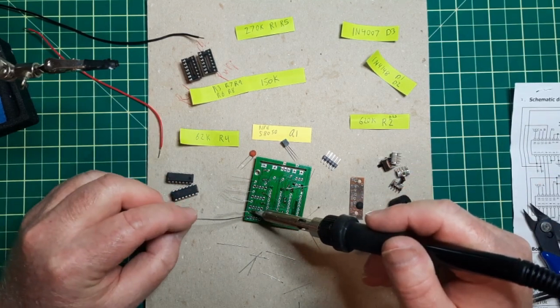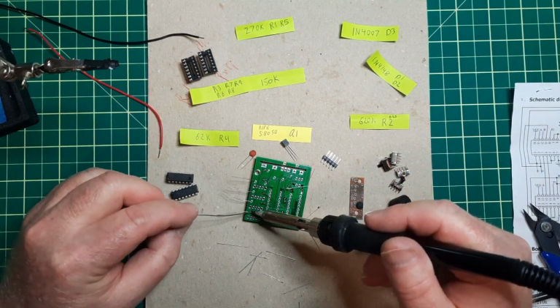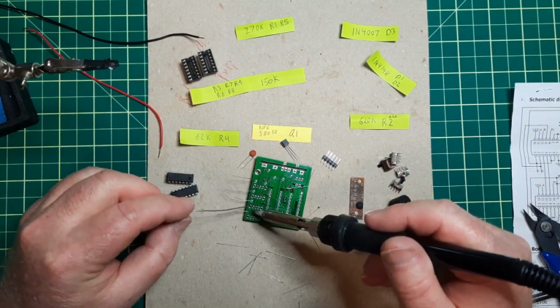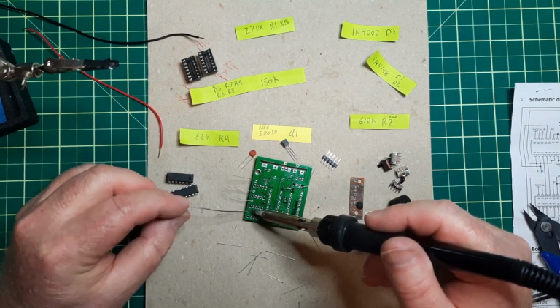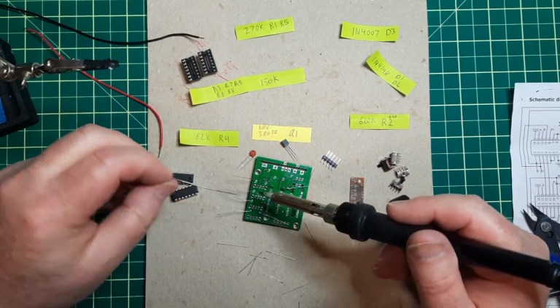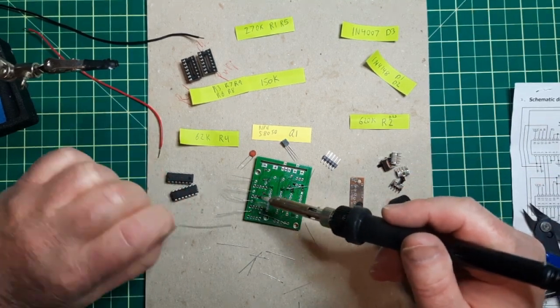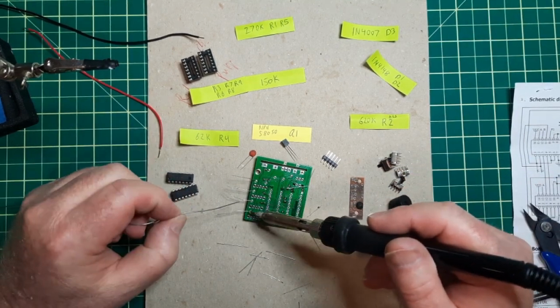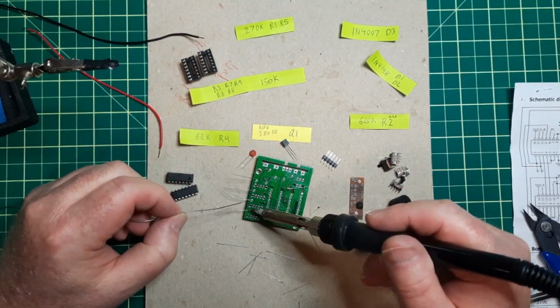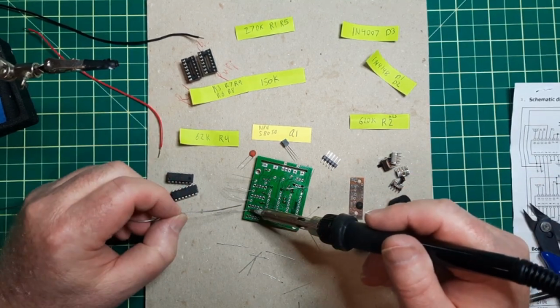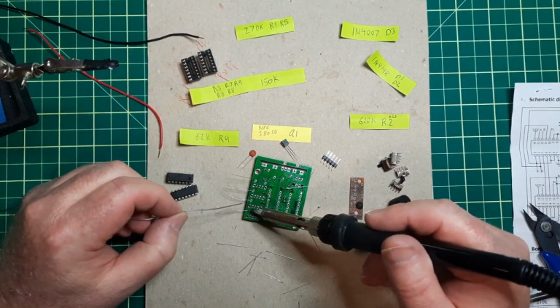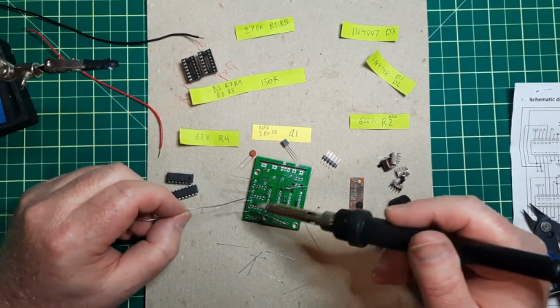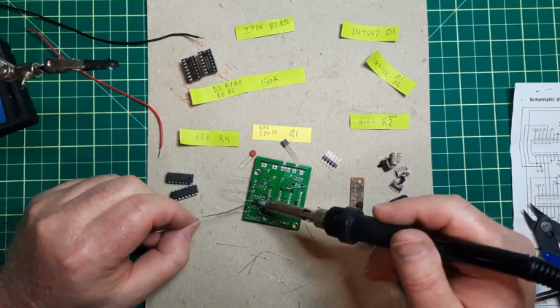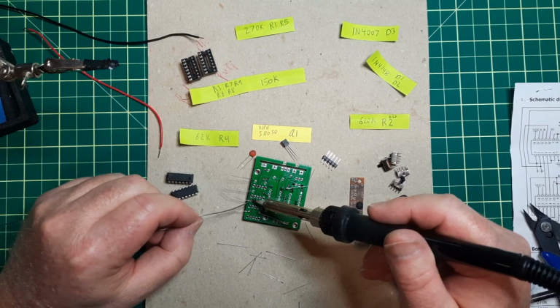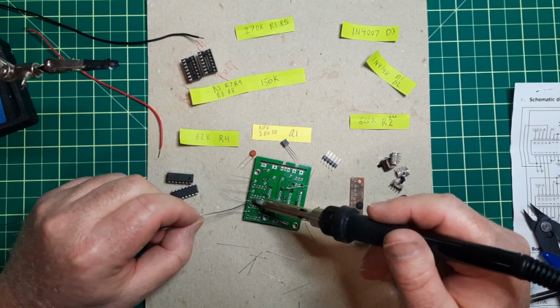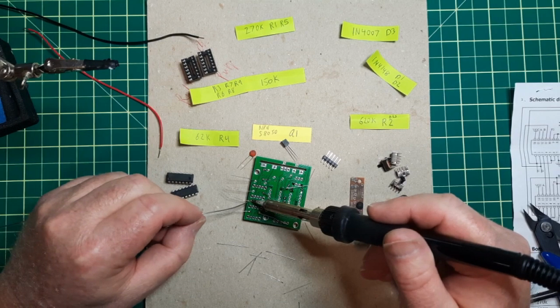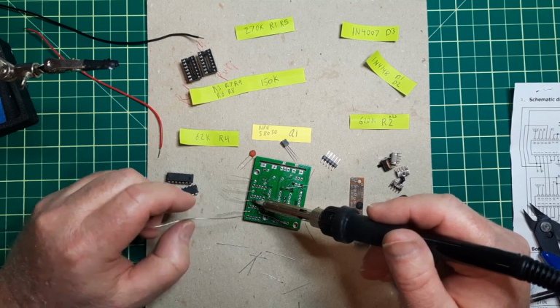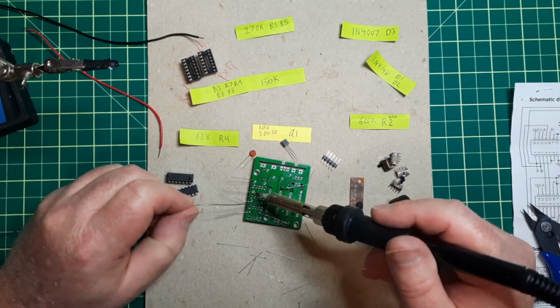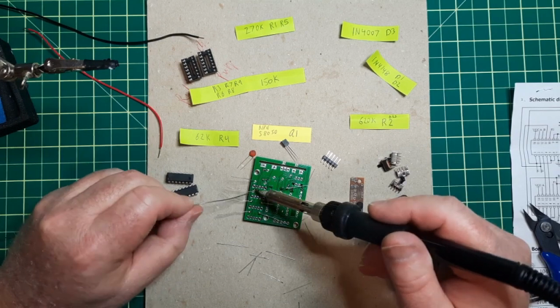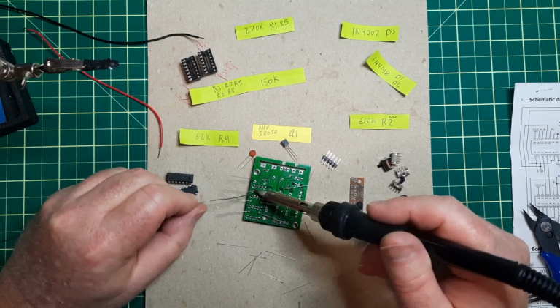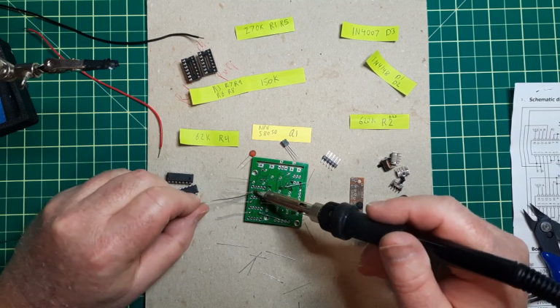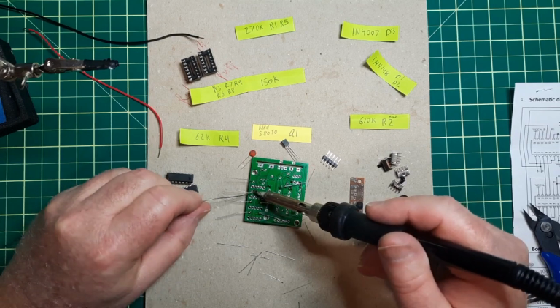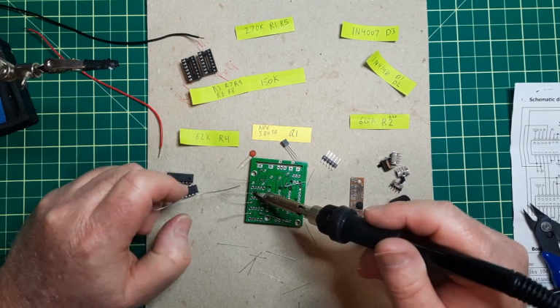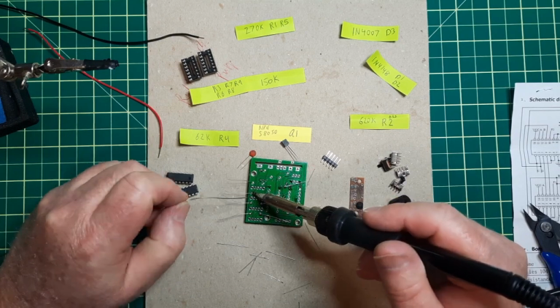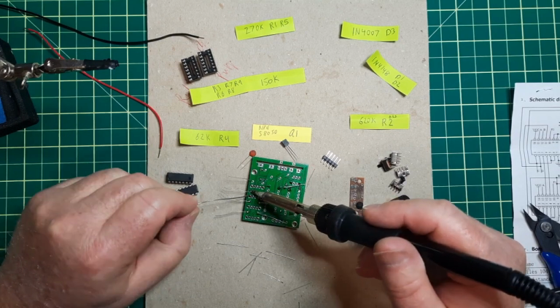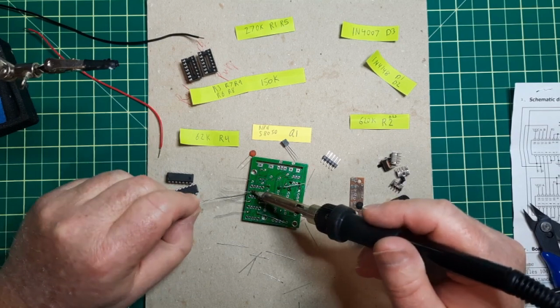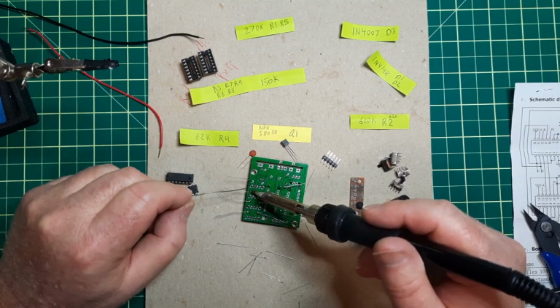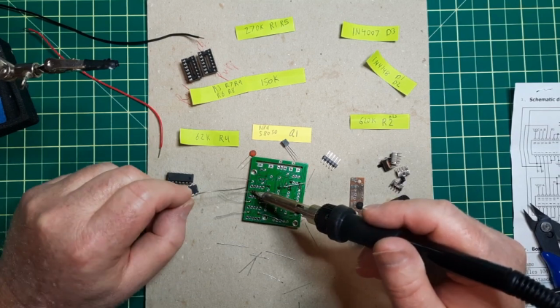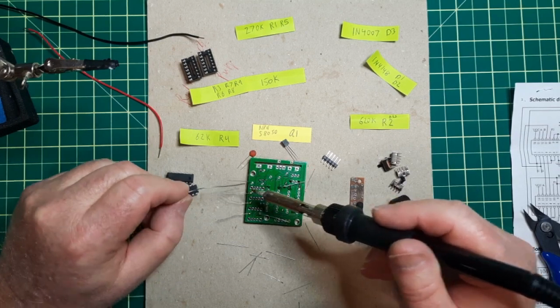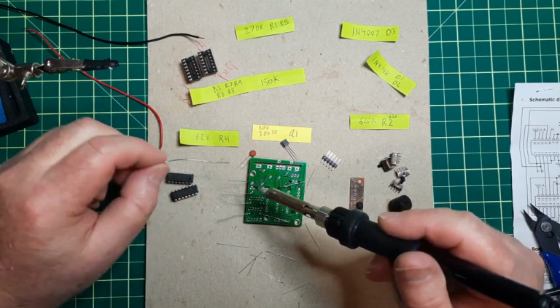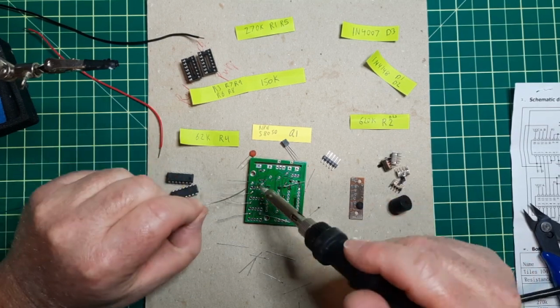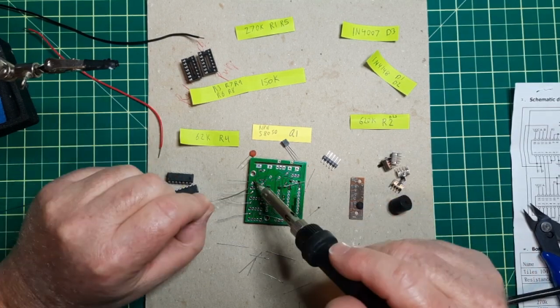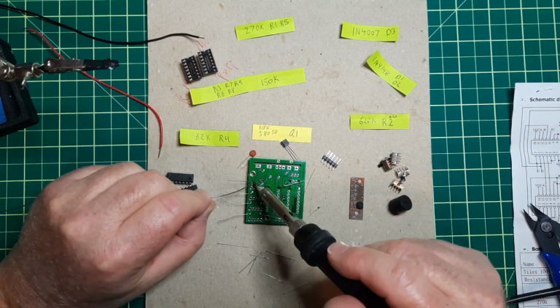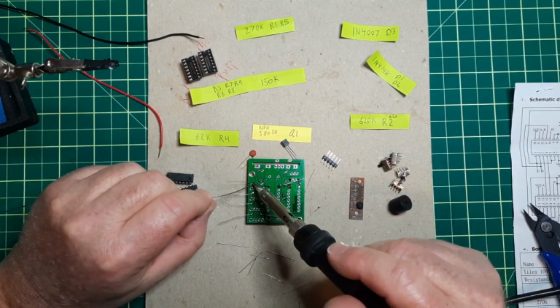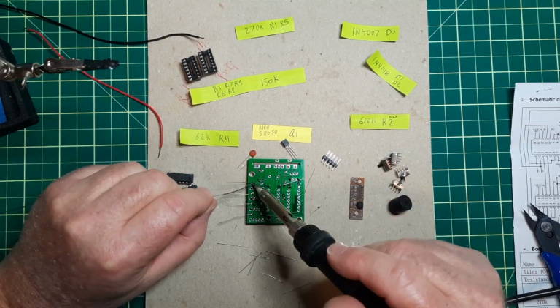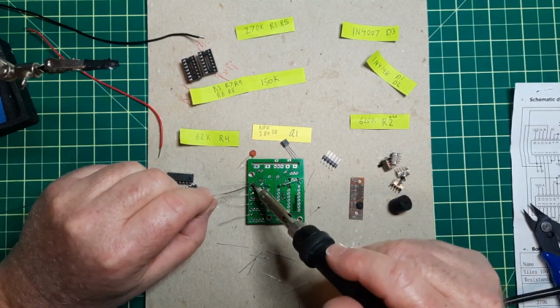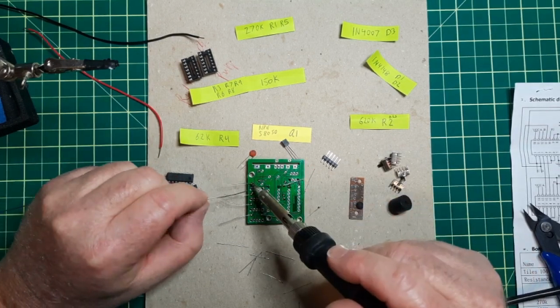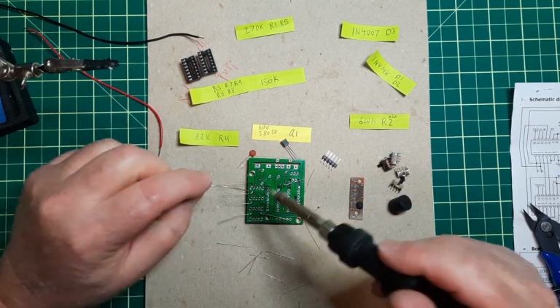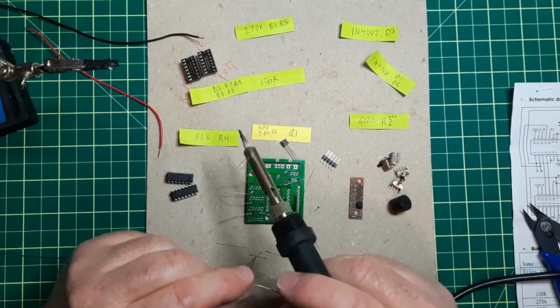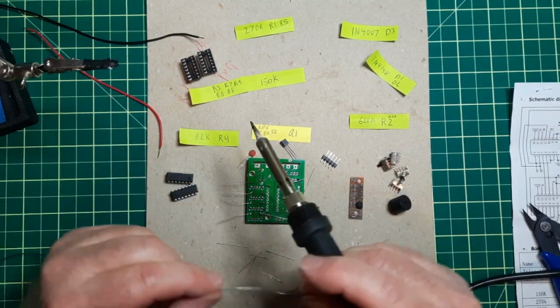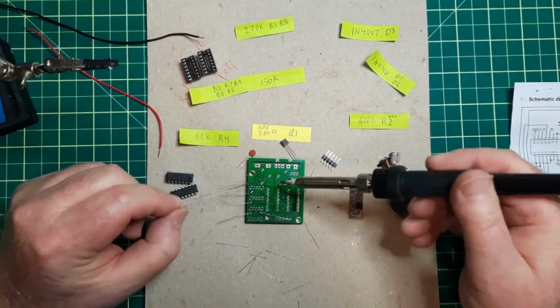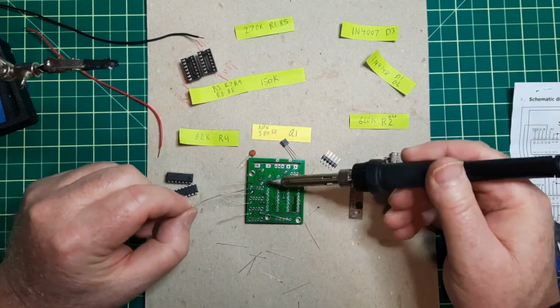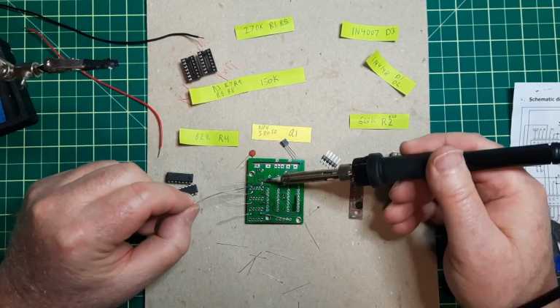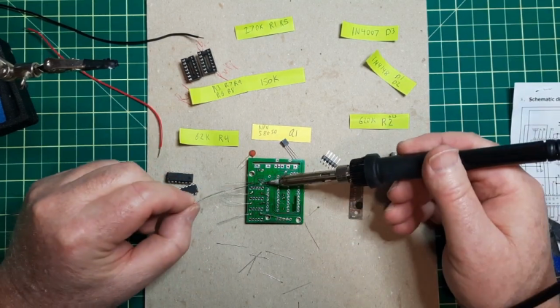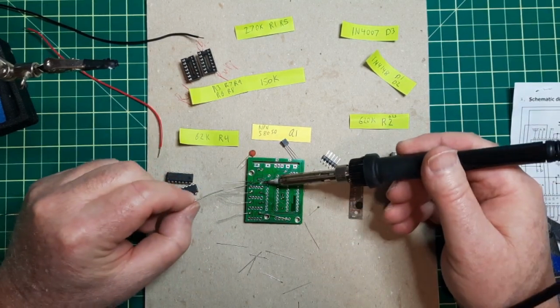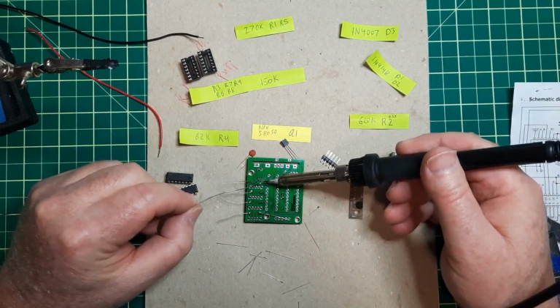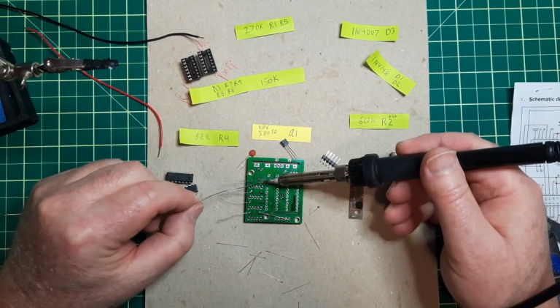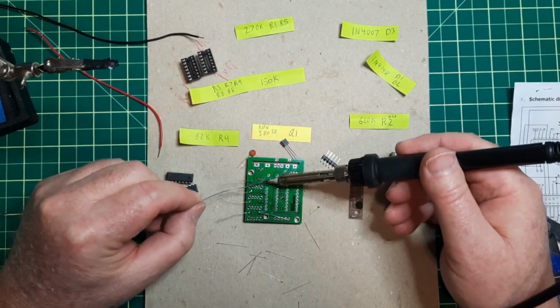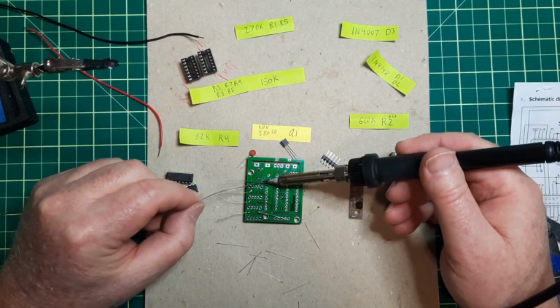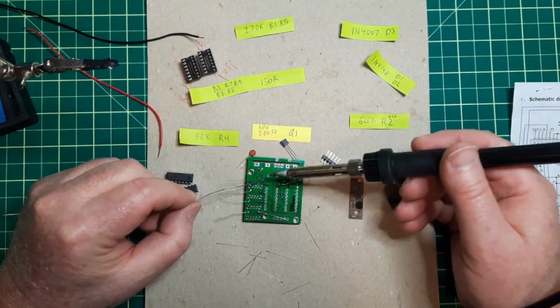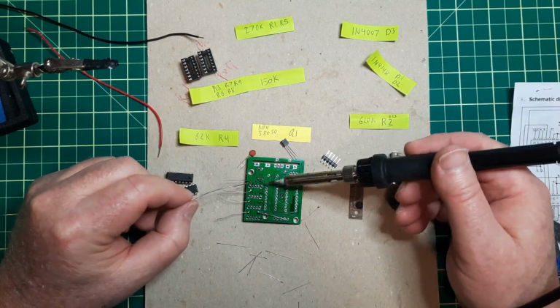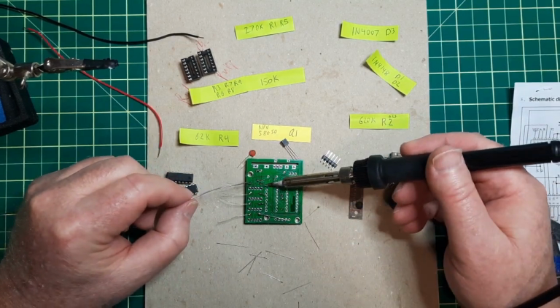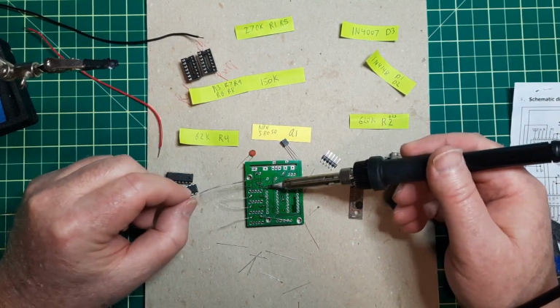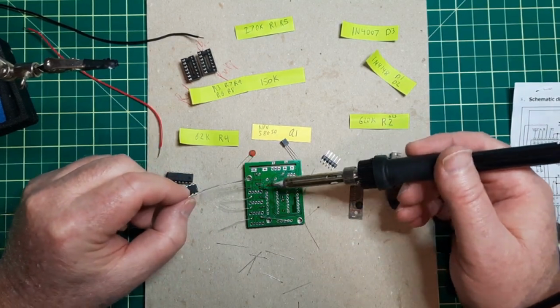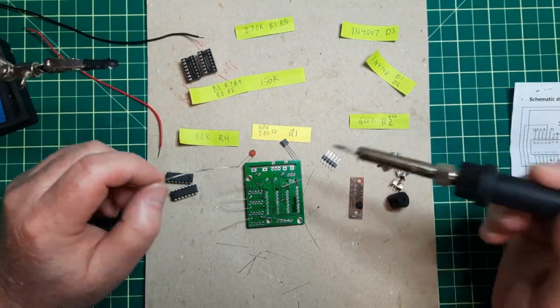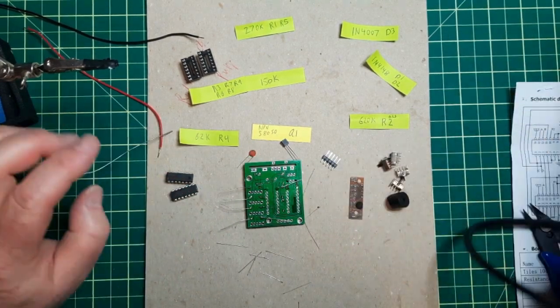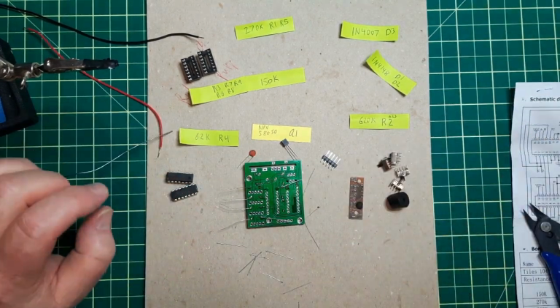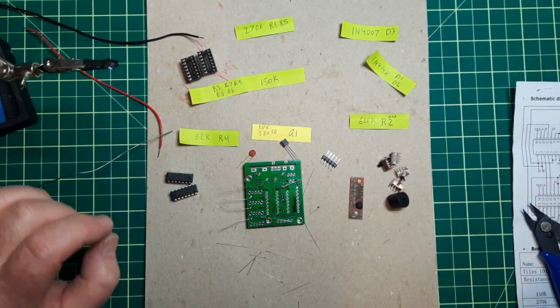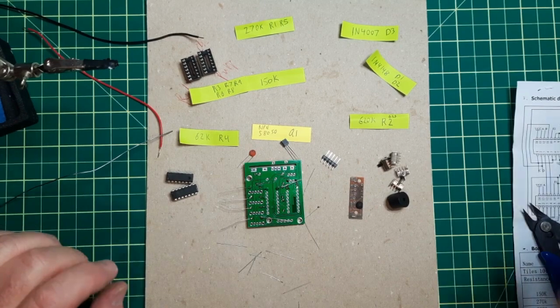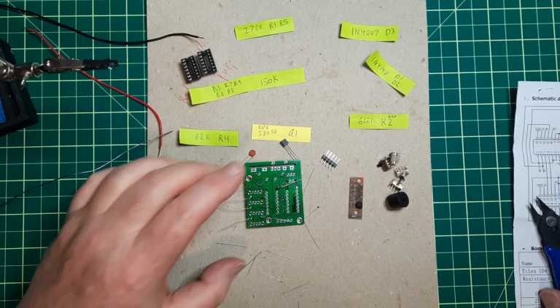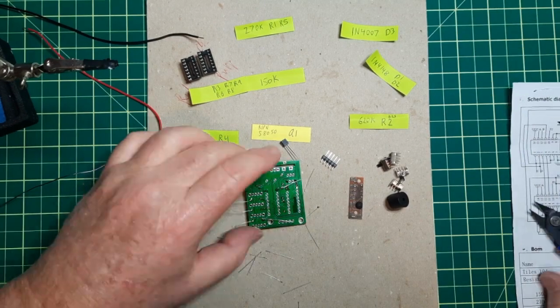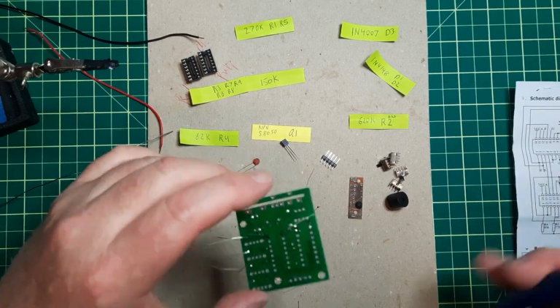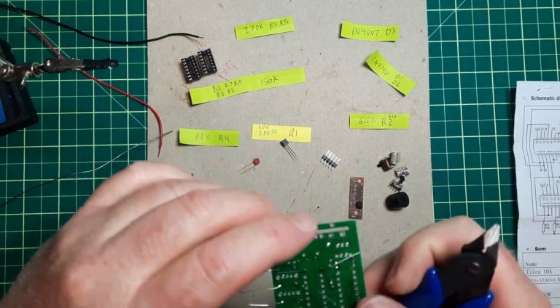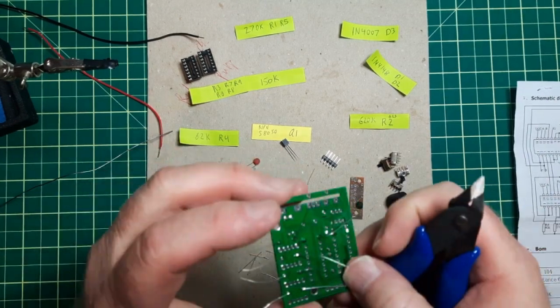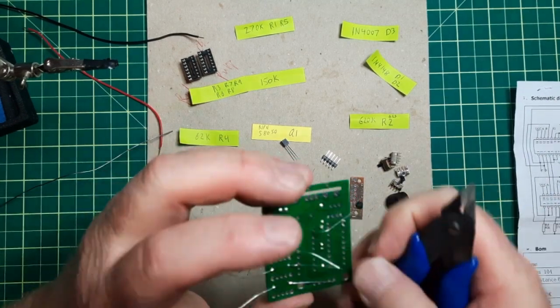Let's go fast forward. Ready? And it's soldering time.